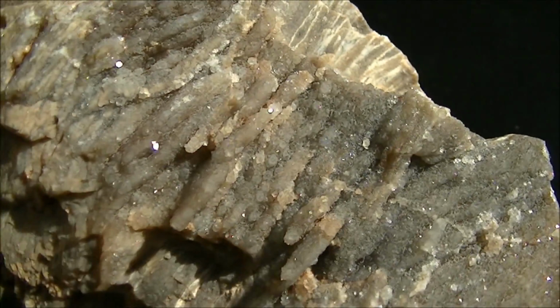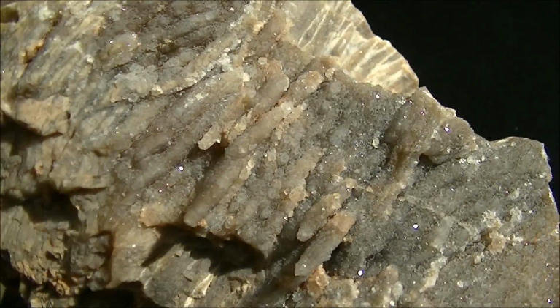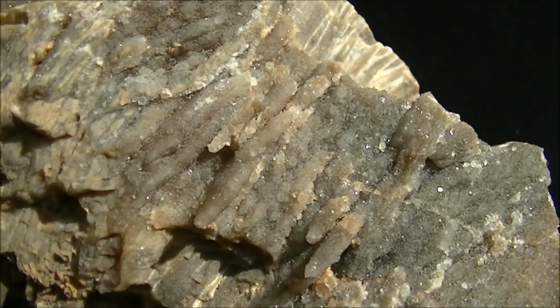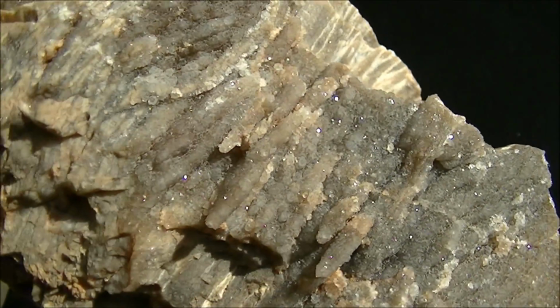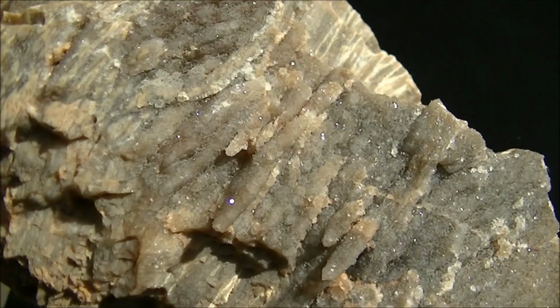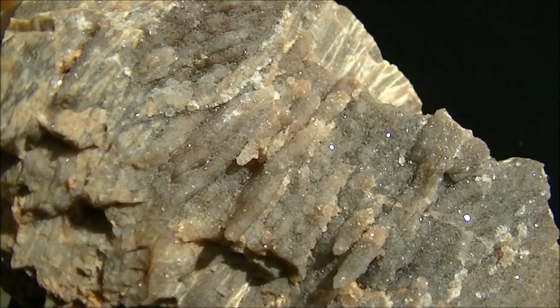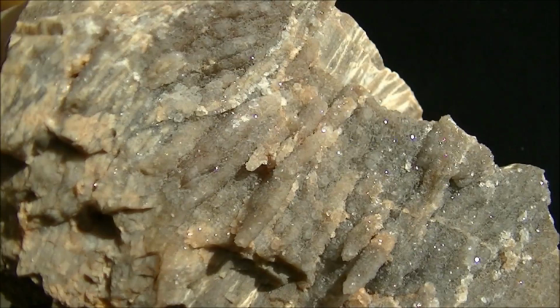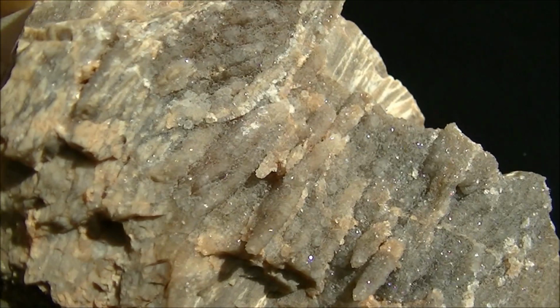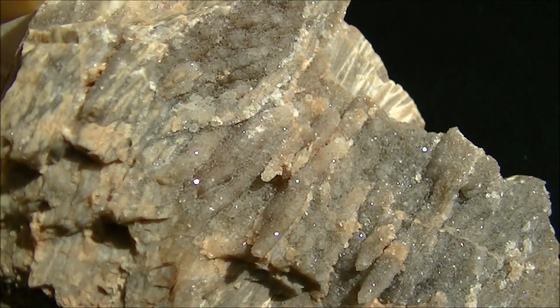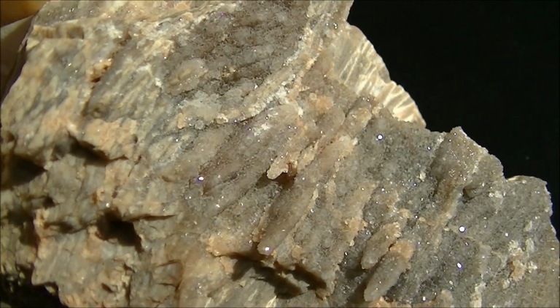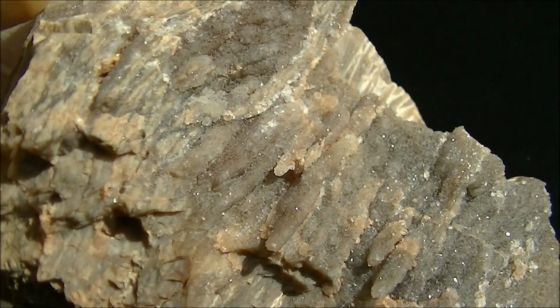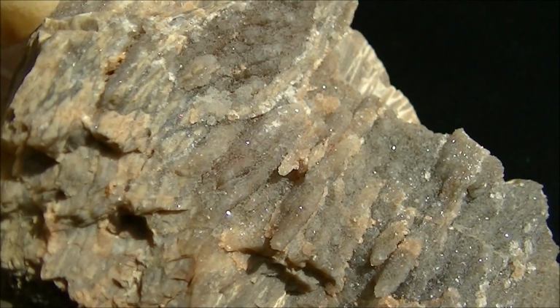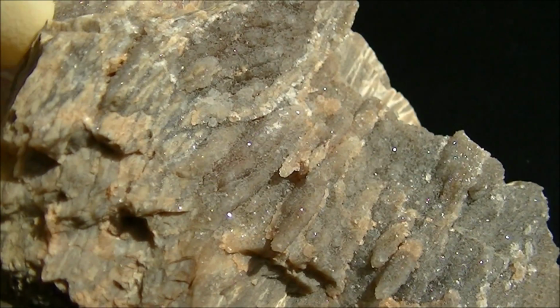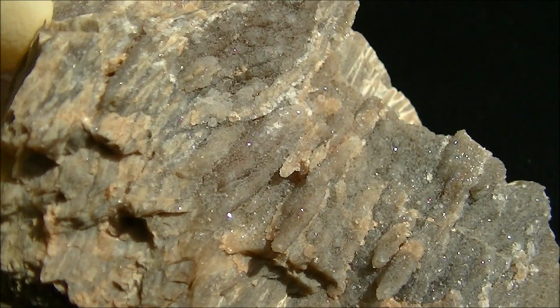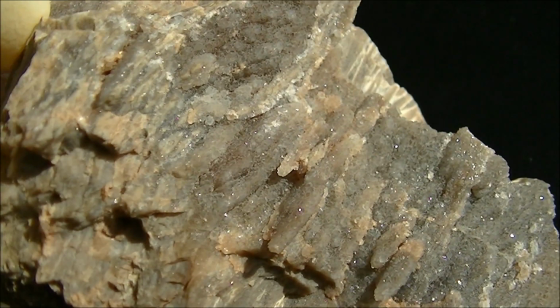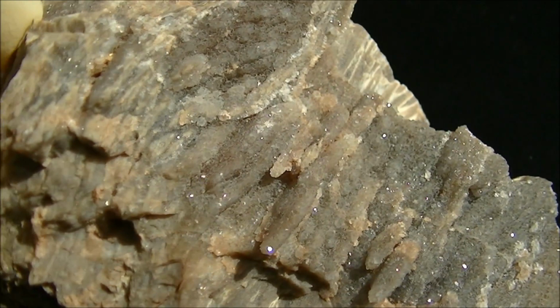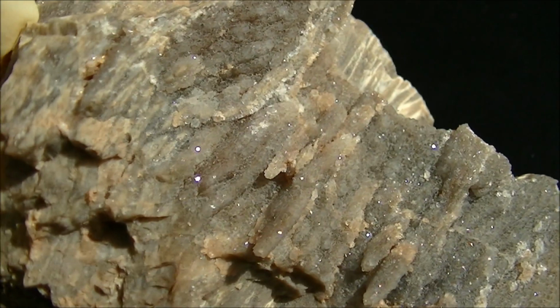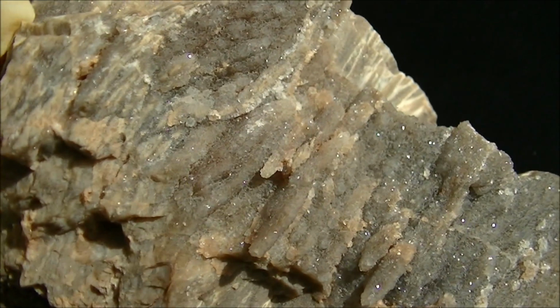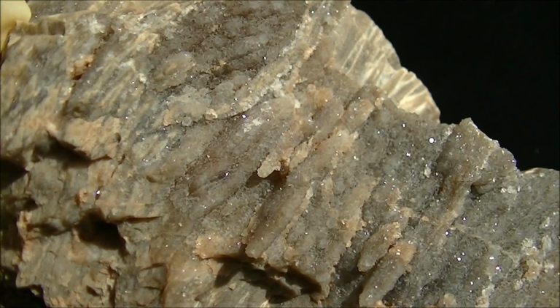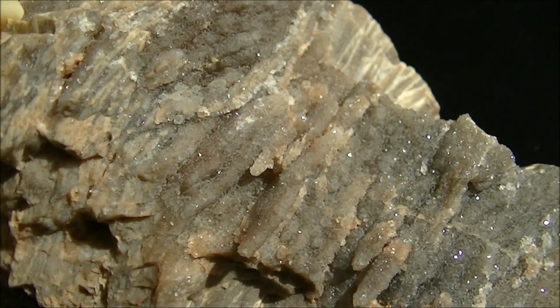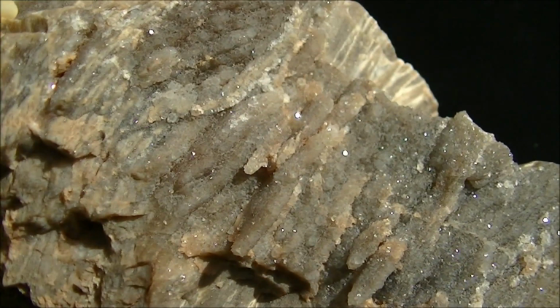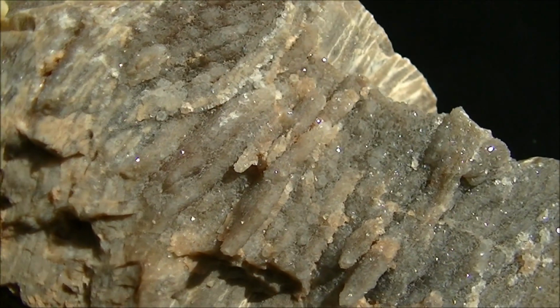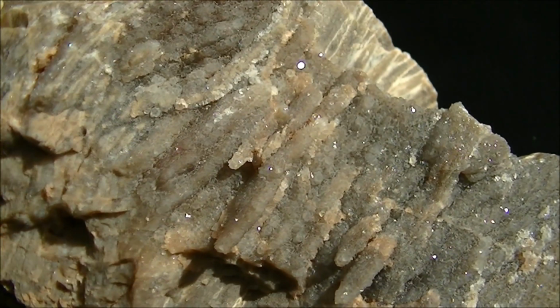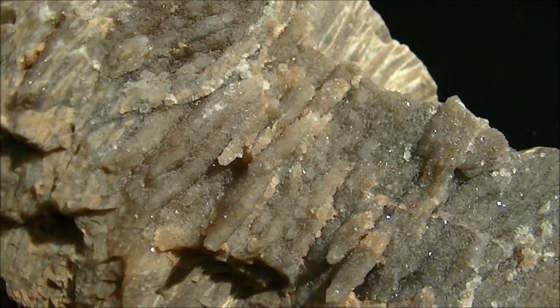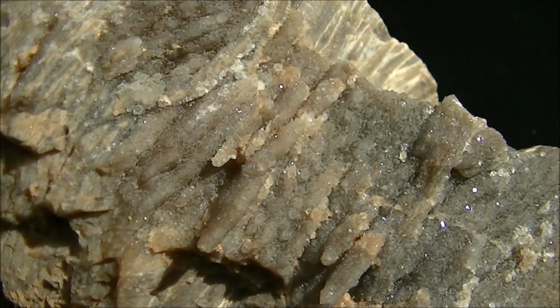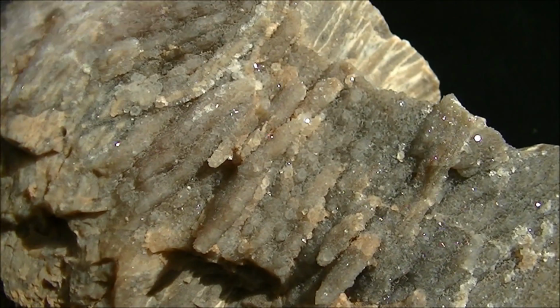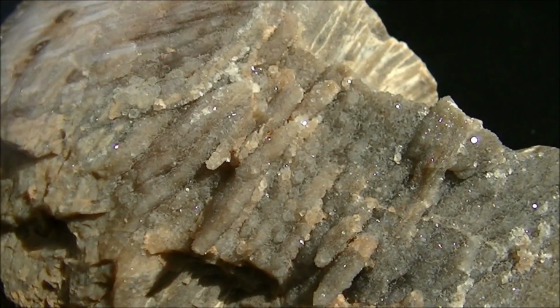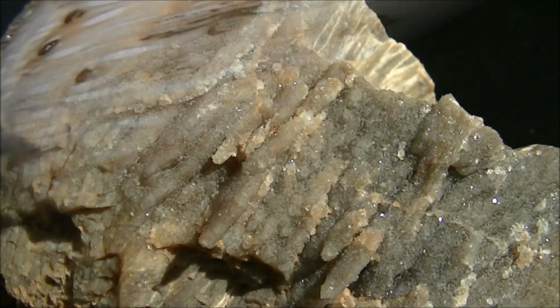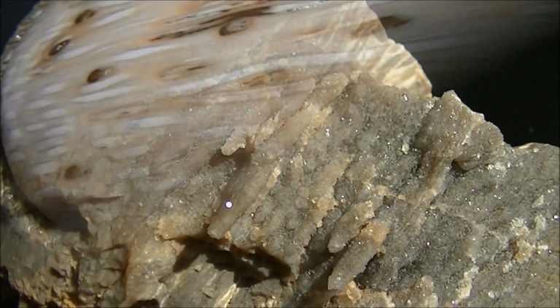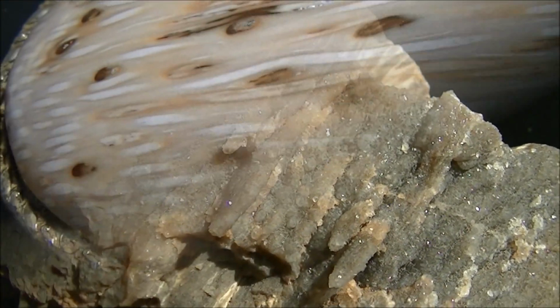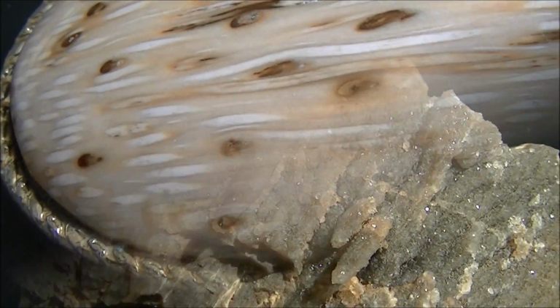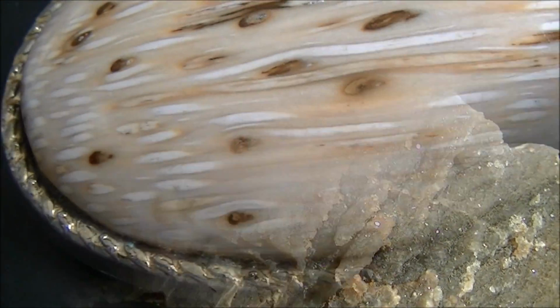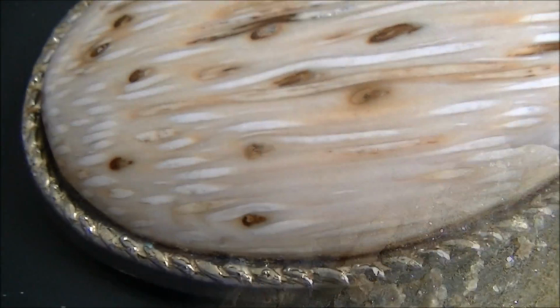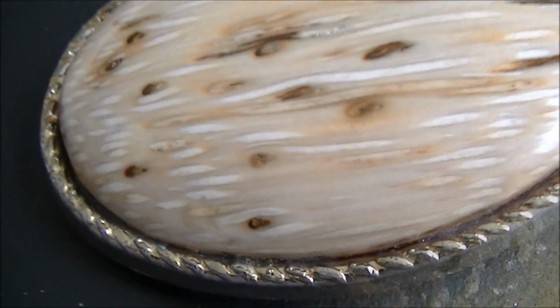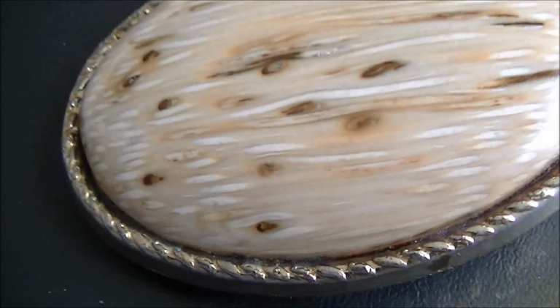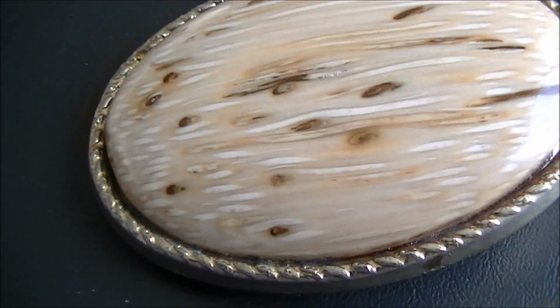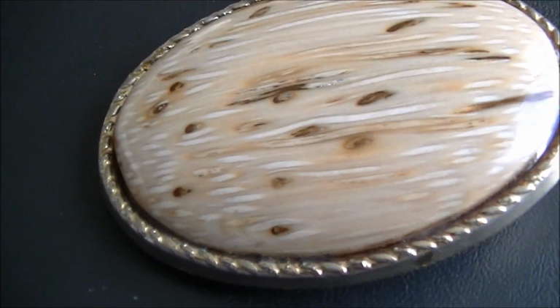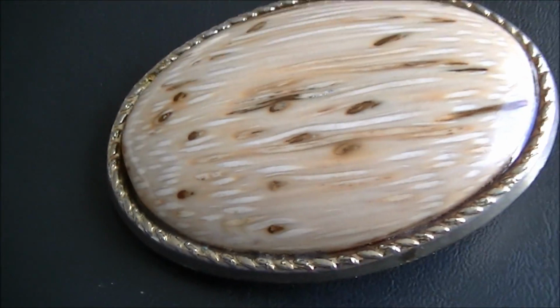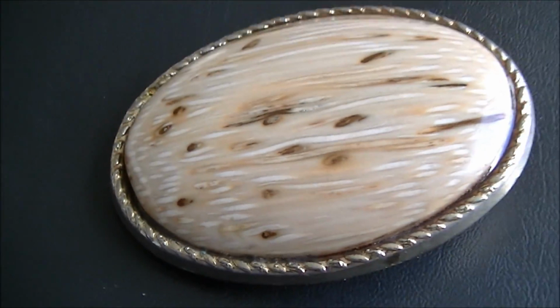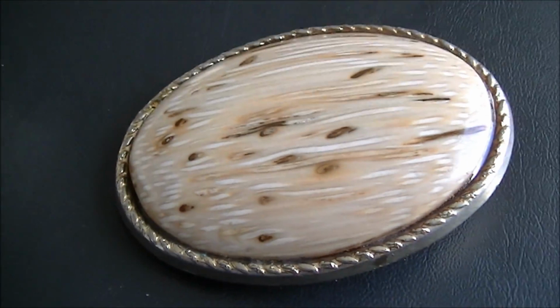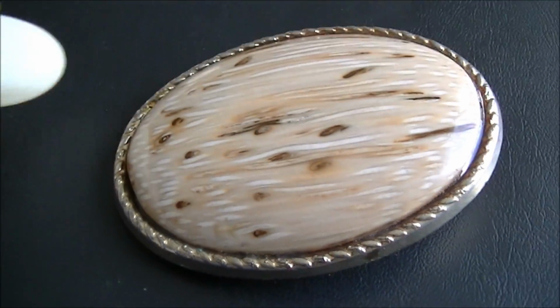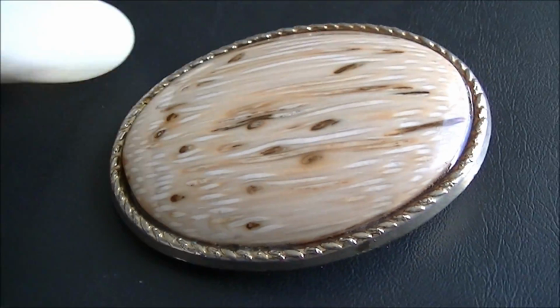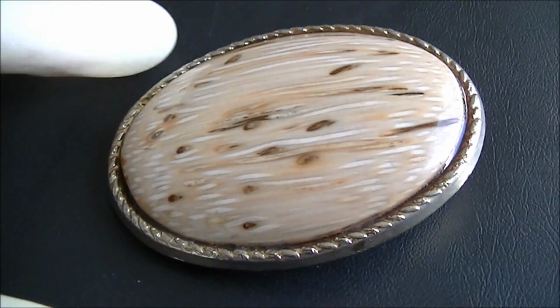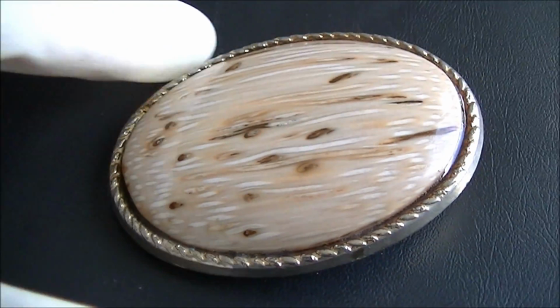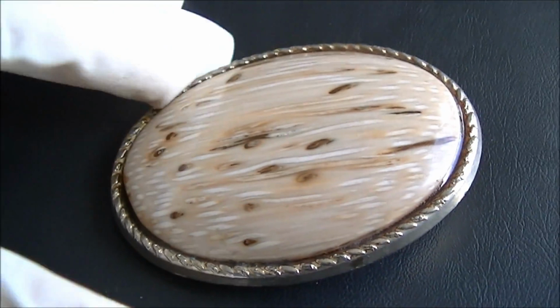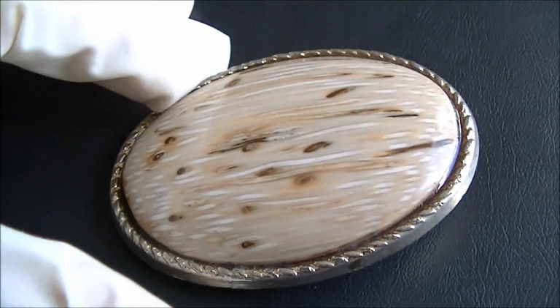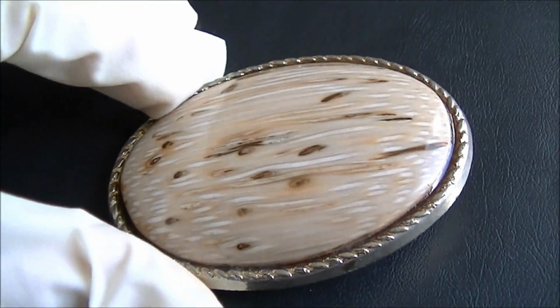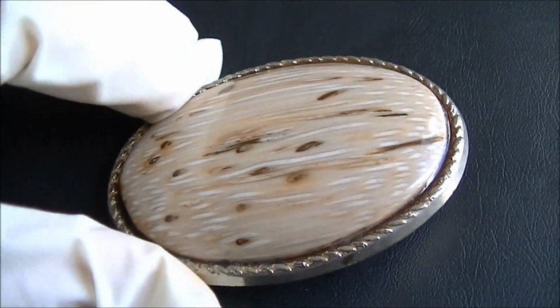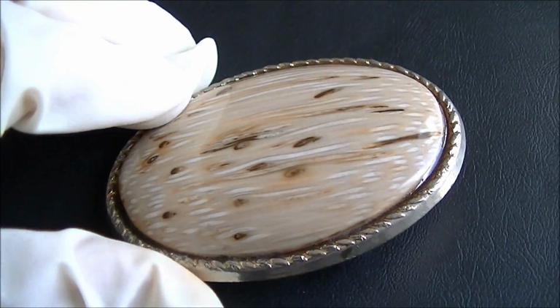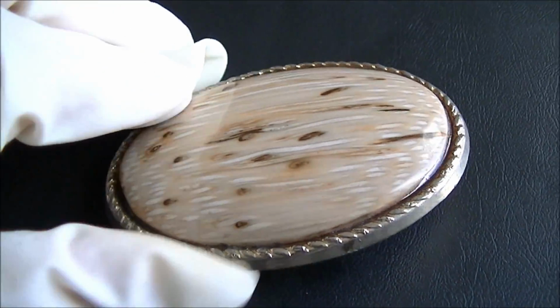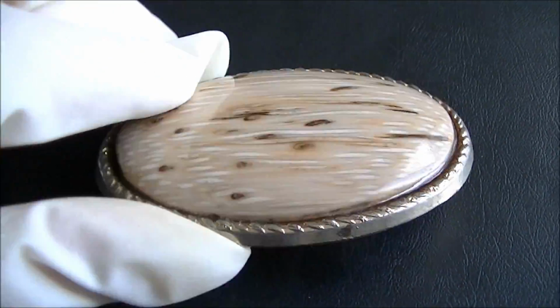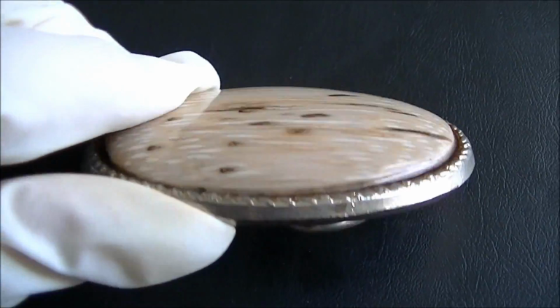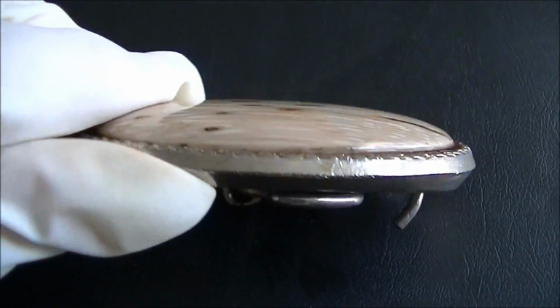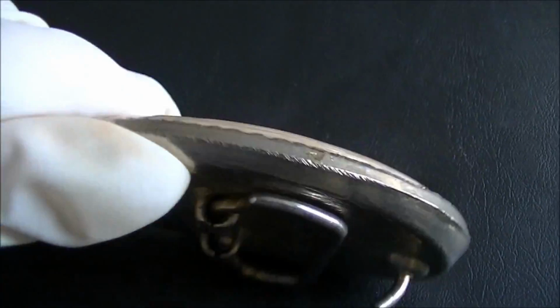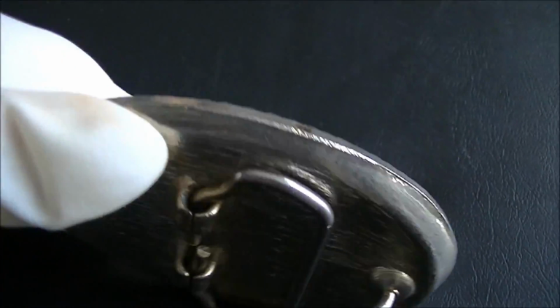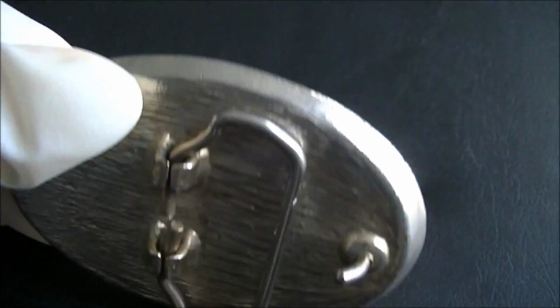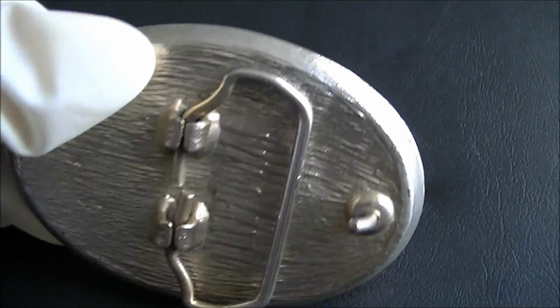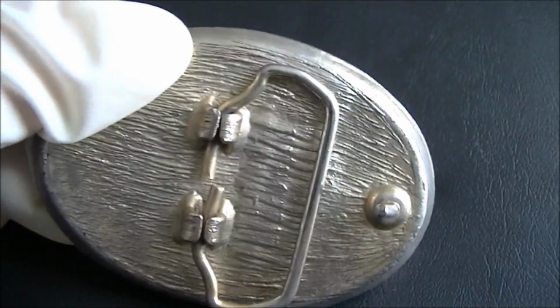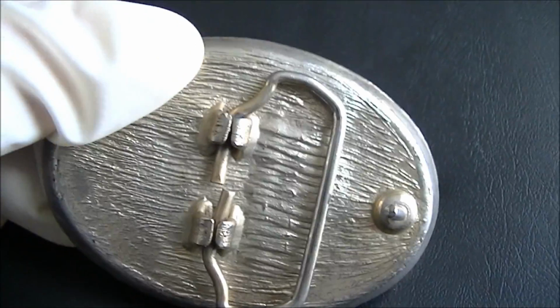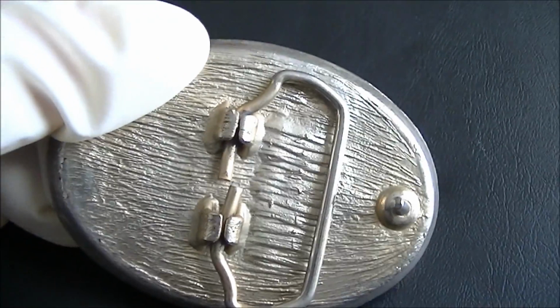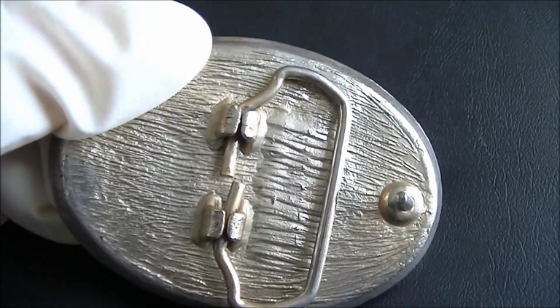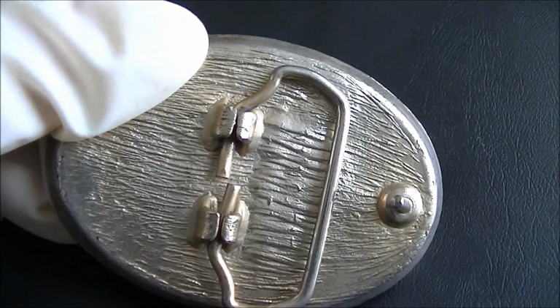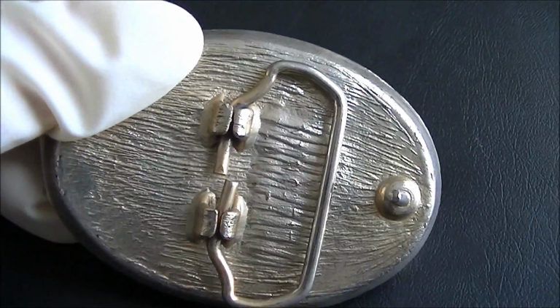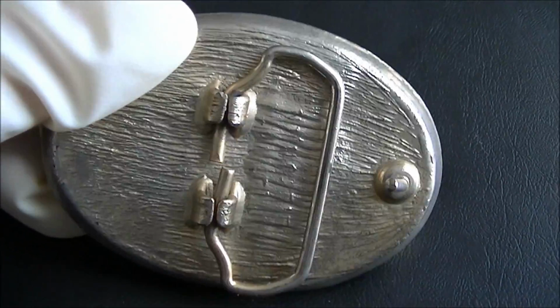Petrified wood has mostly decorative use. Look at this nice buckle made from petrified palm.